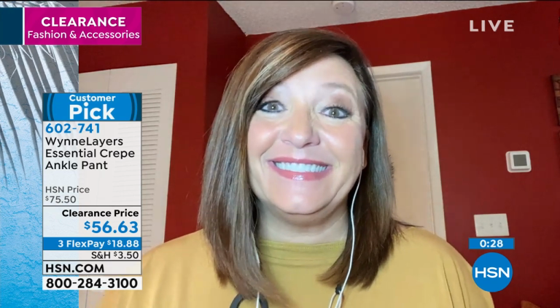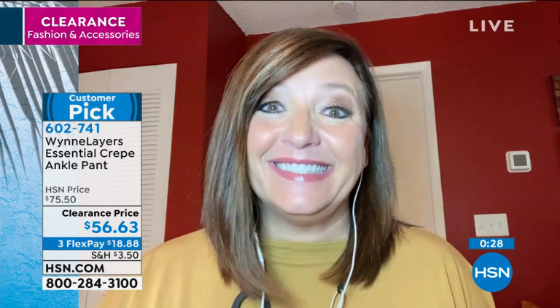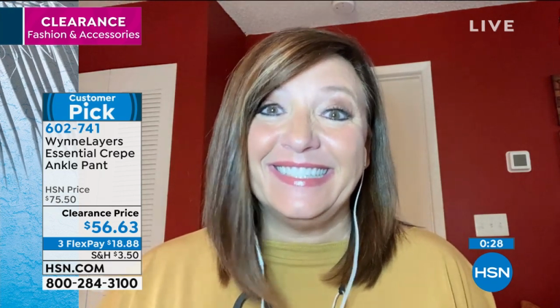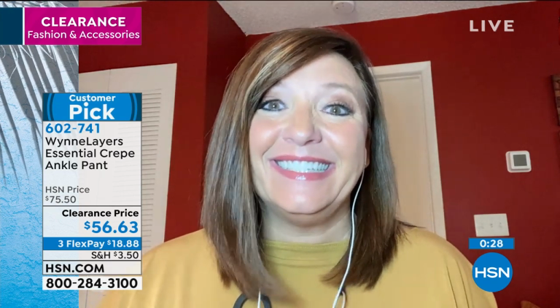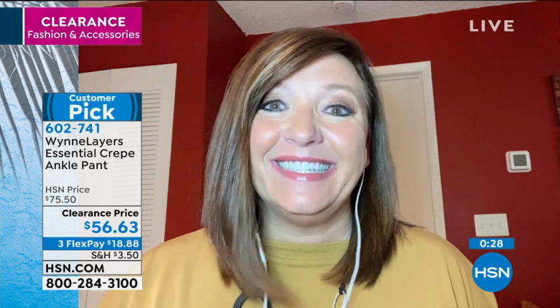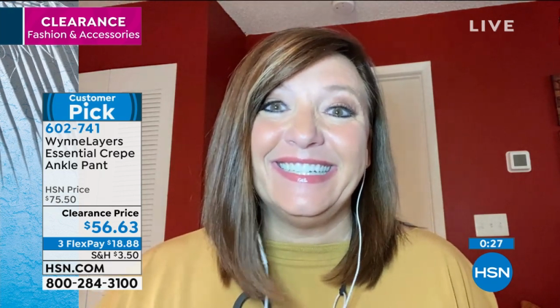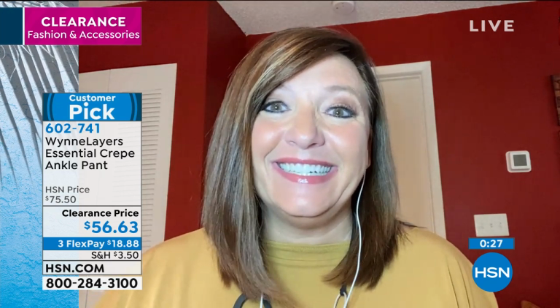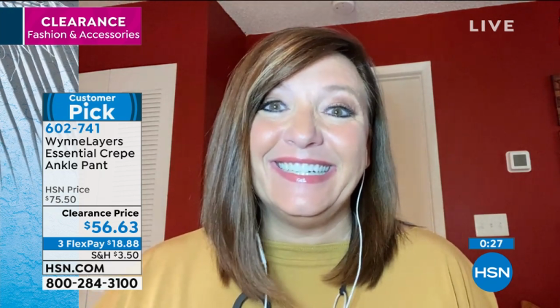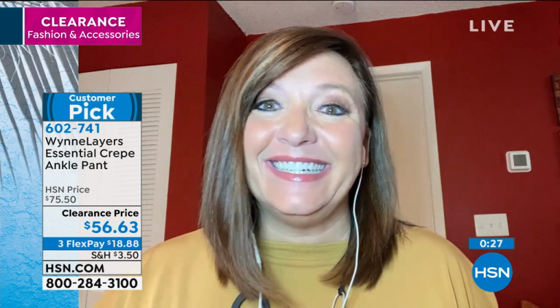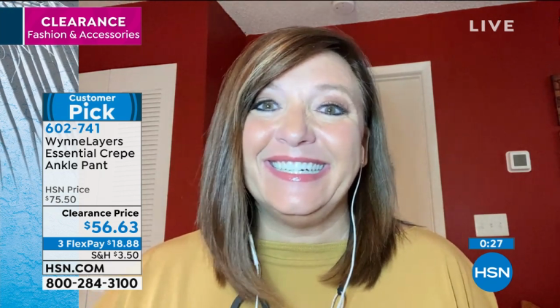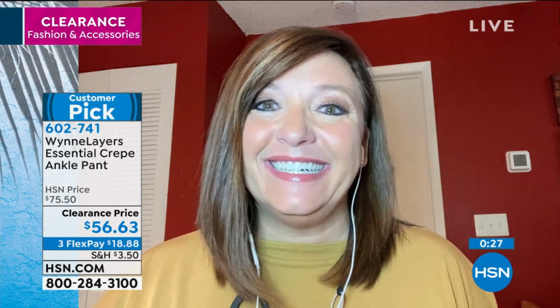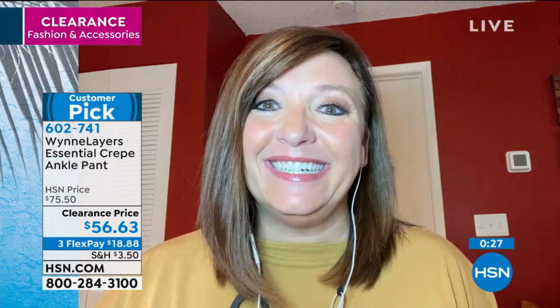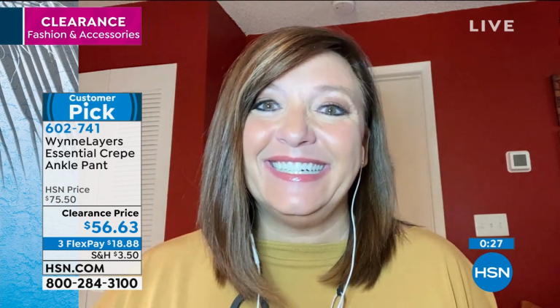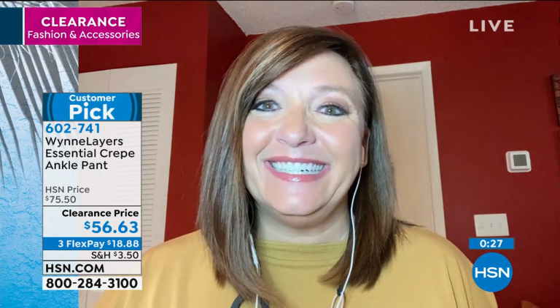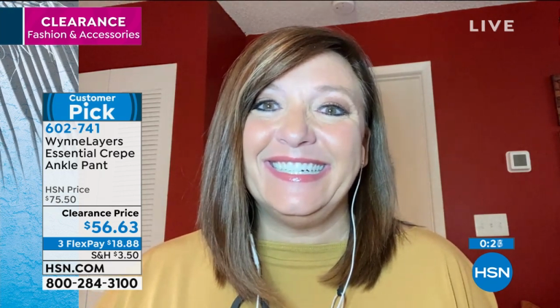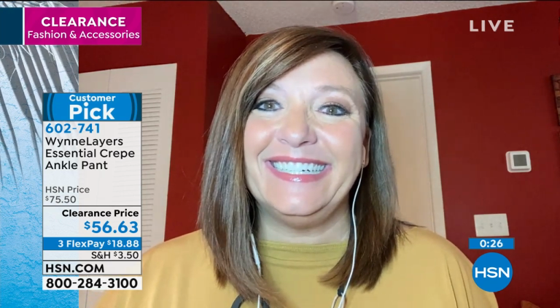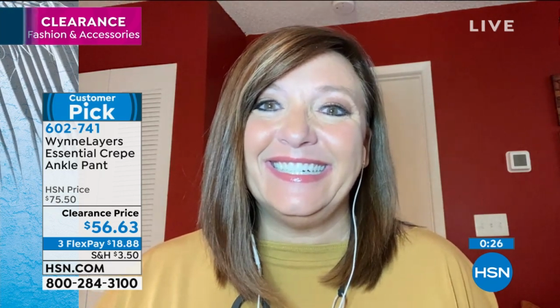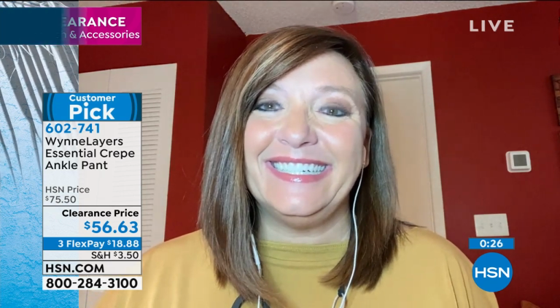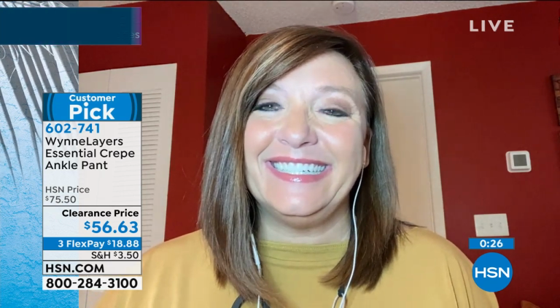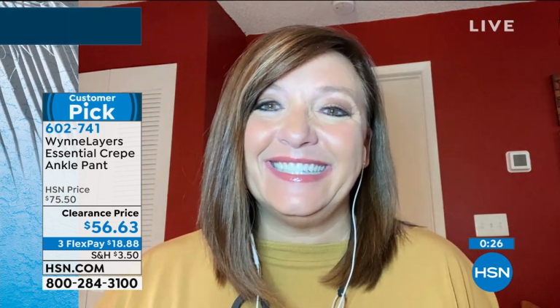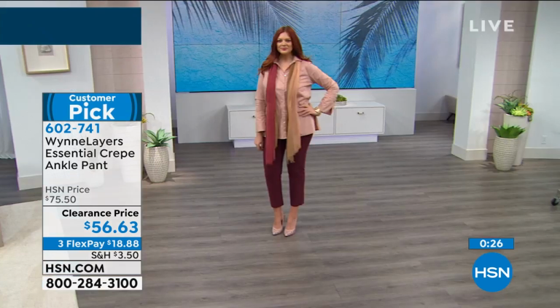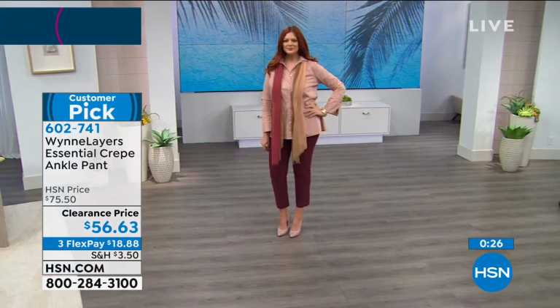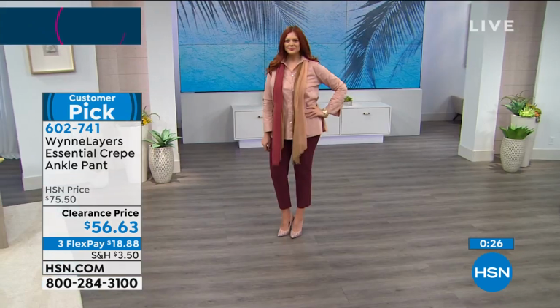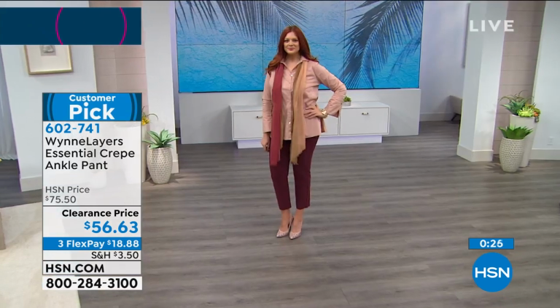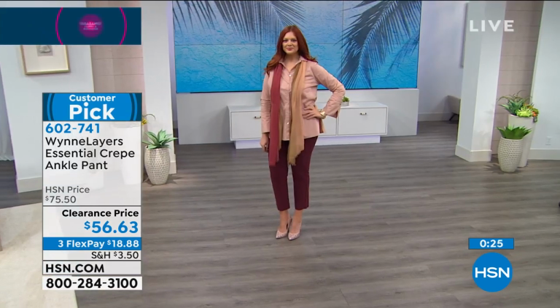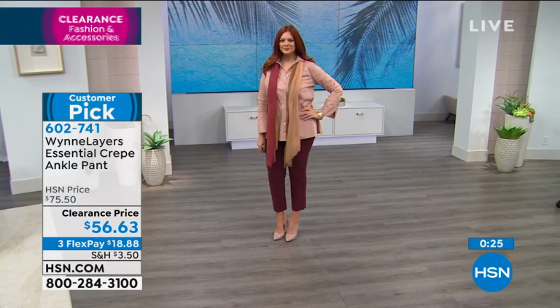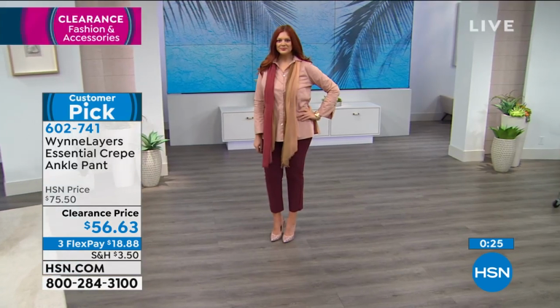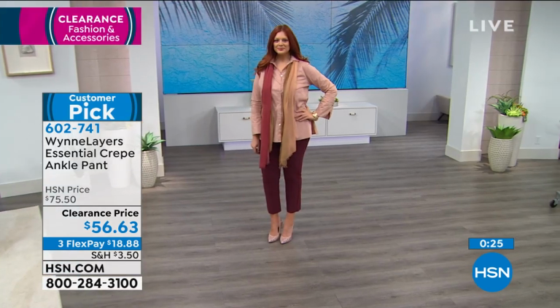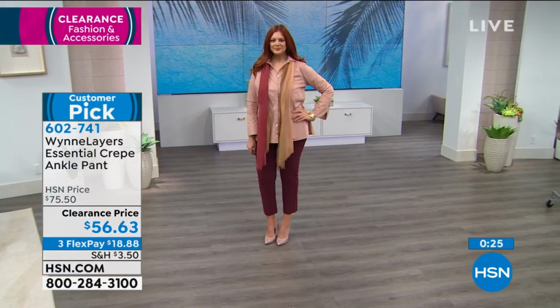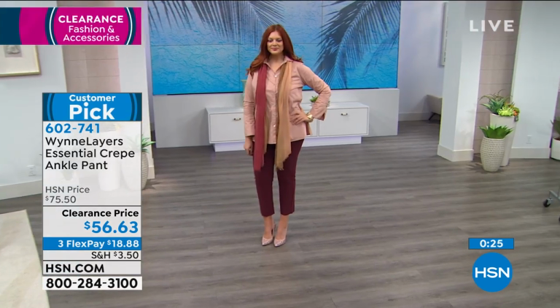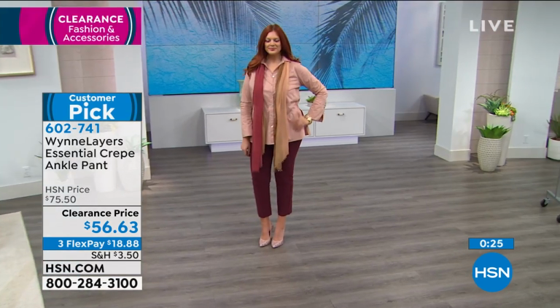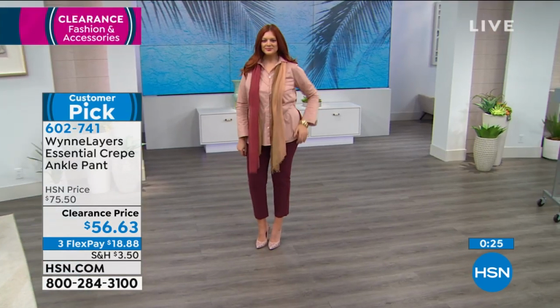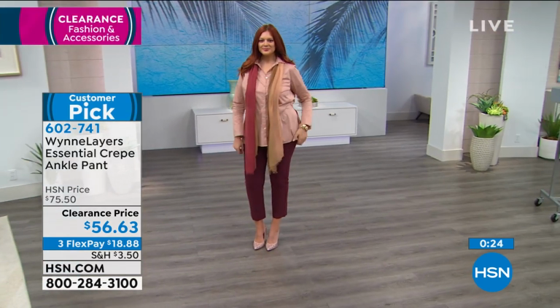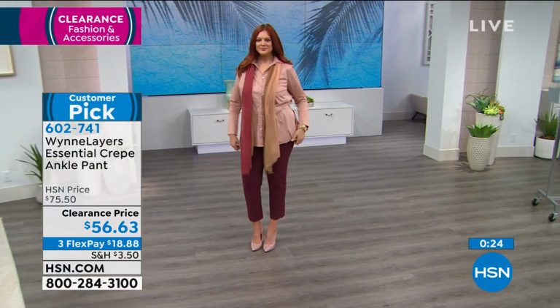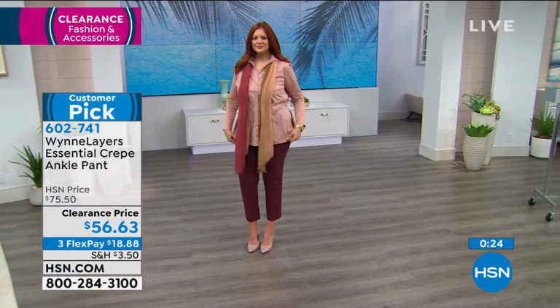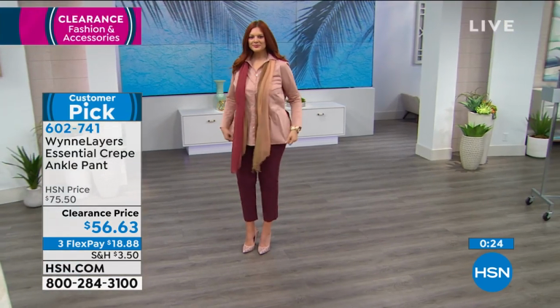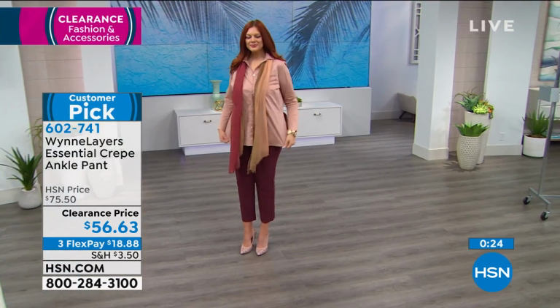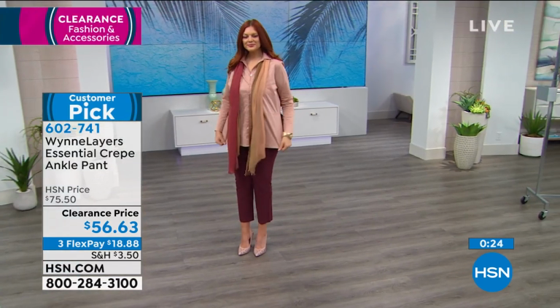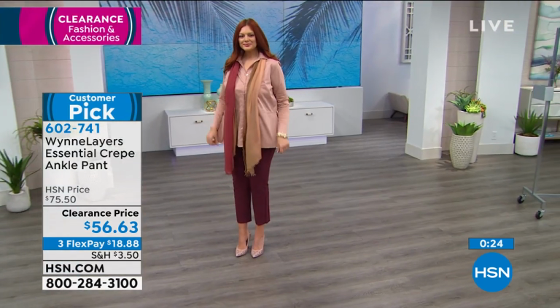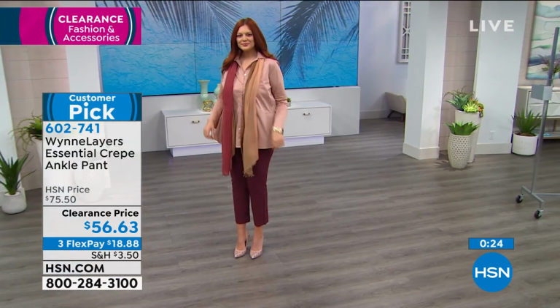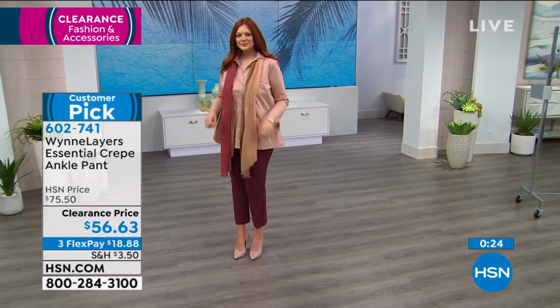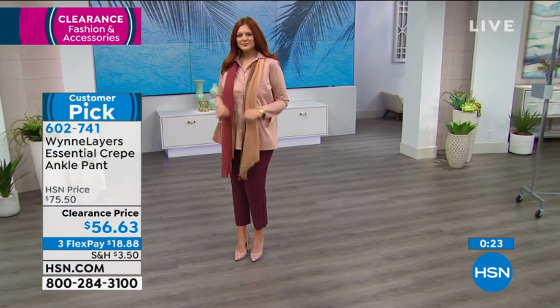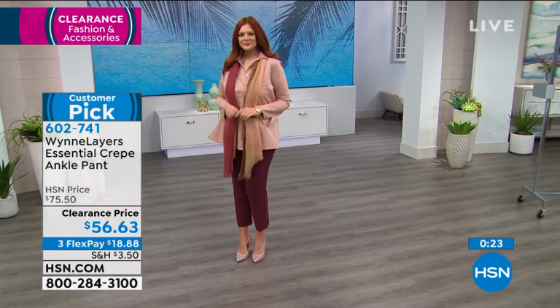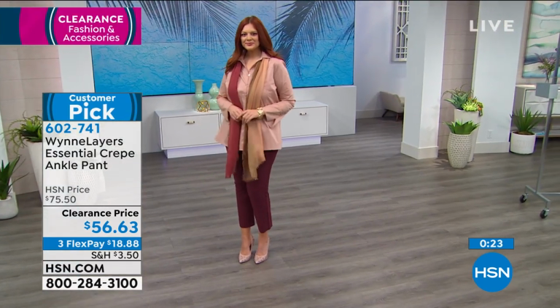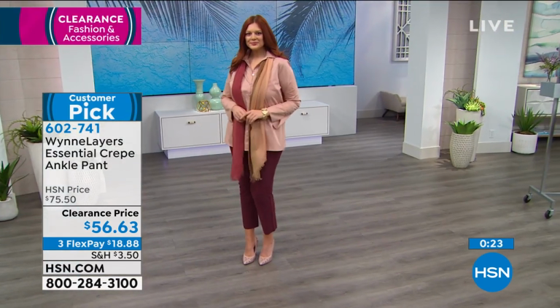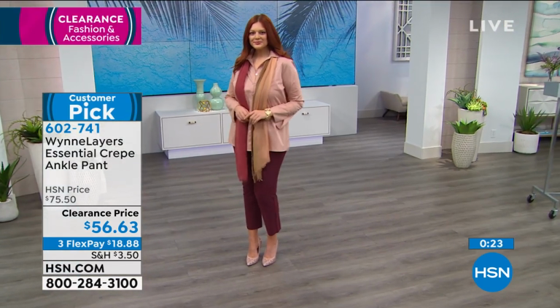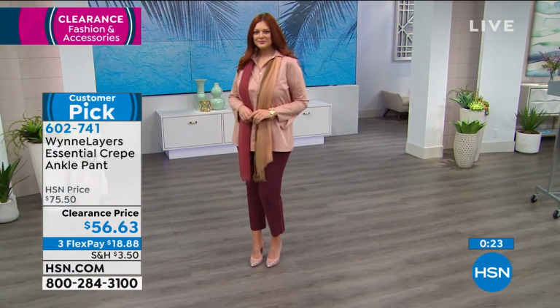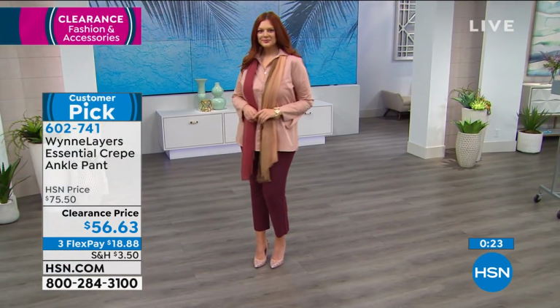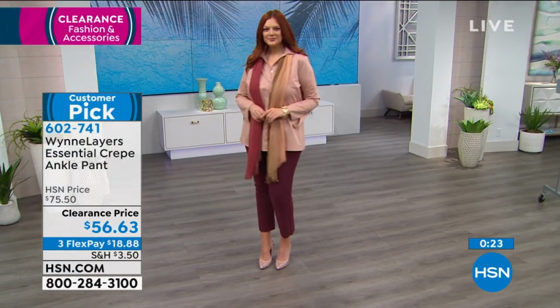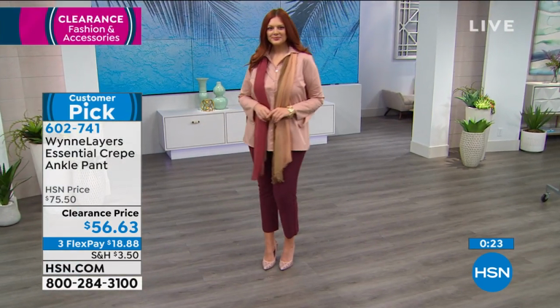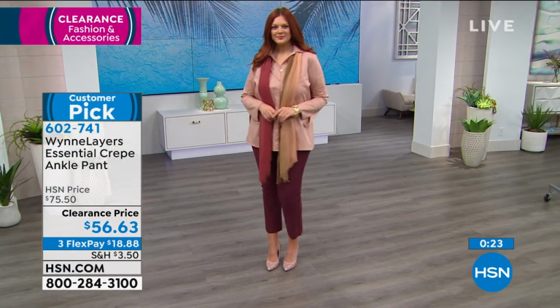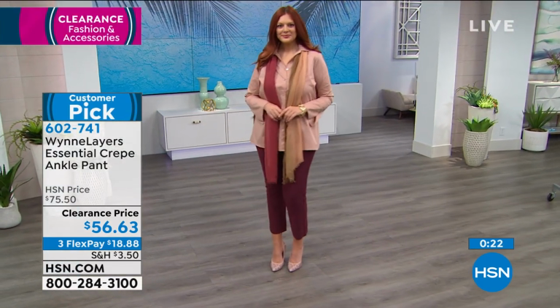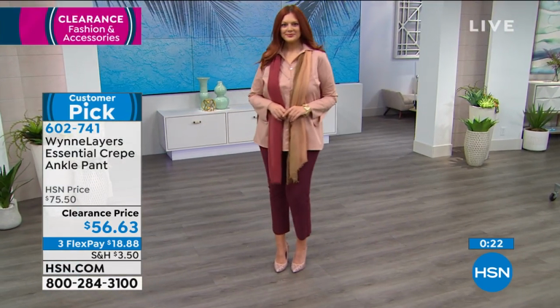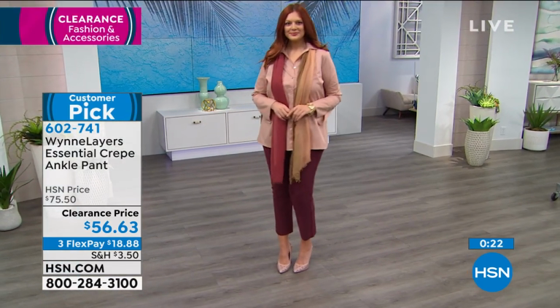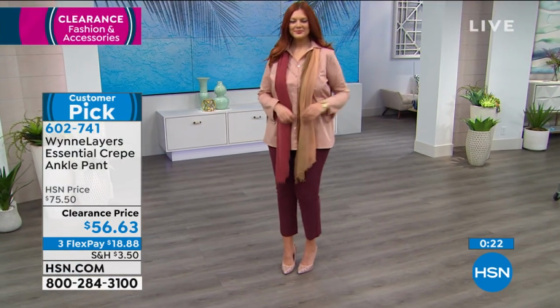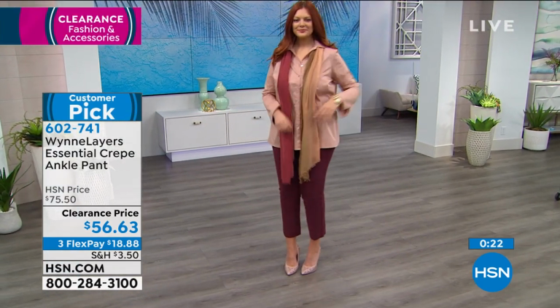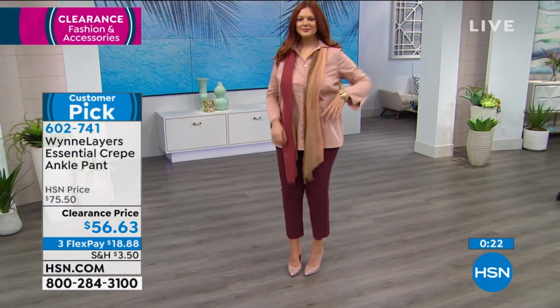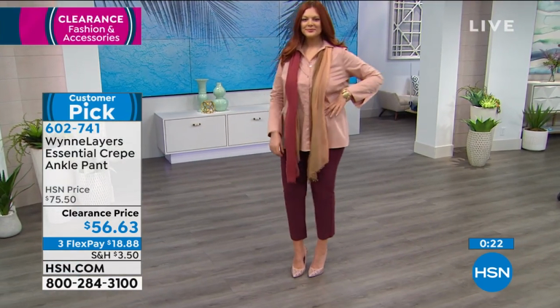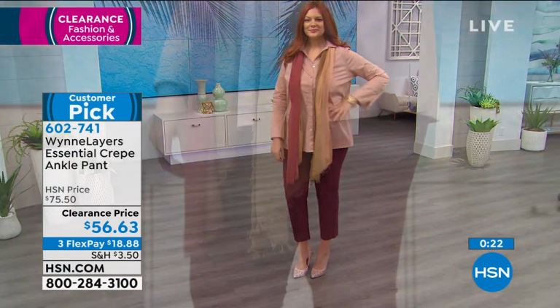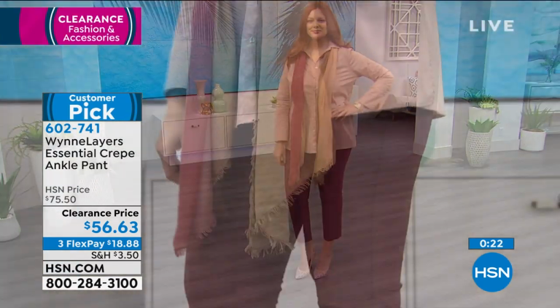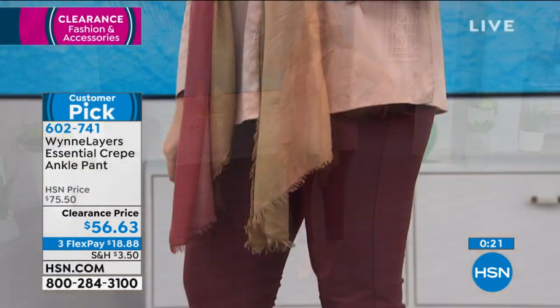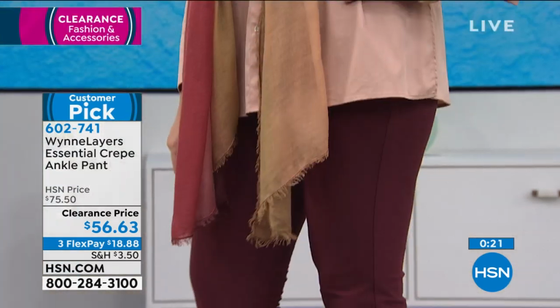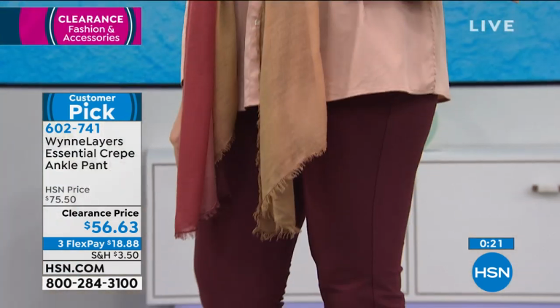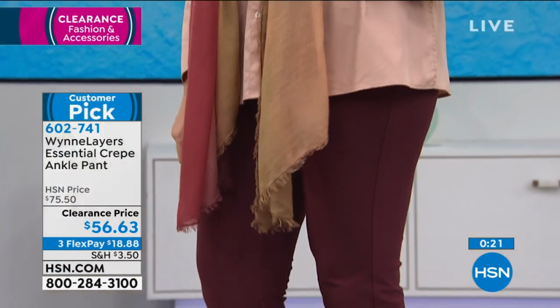The item number for the essential crepe ankle pant is 602-741.